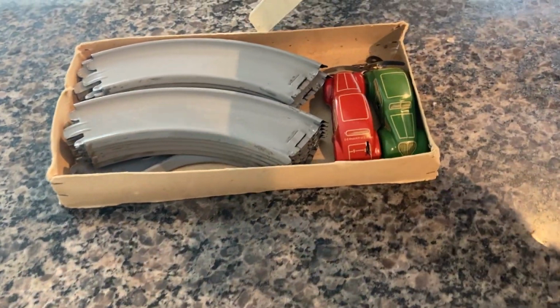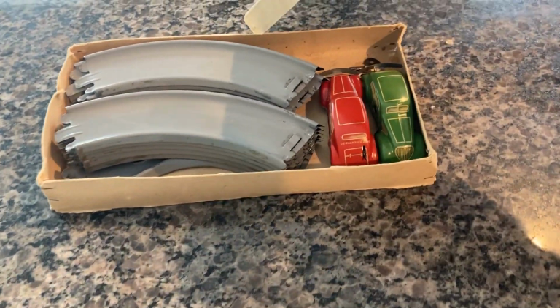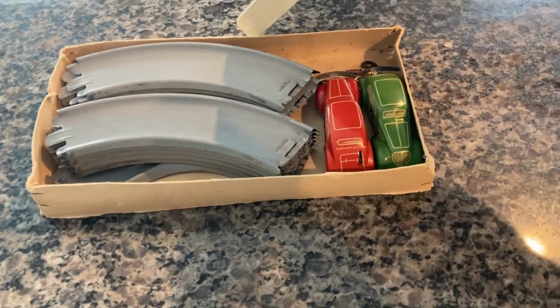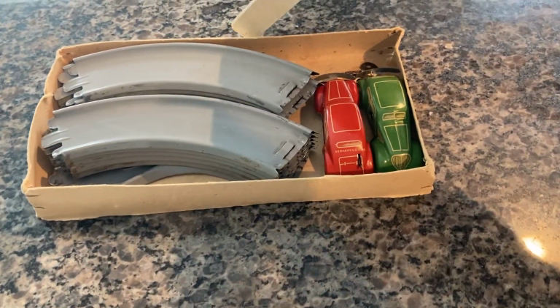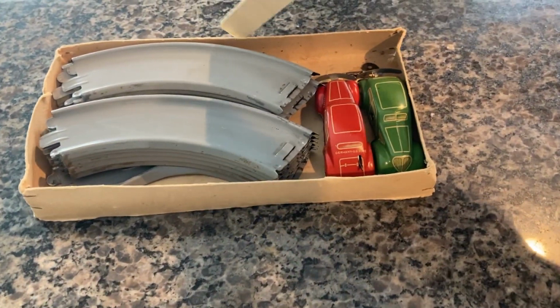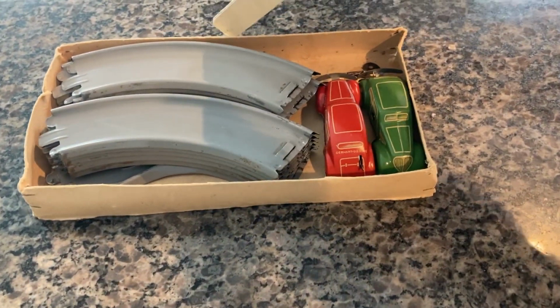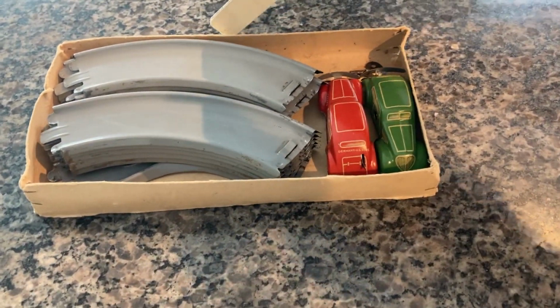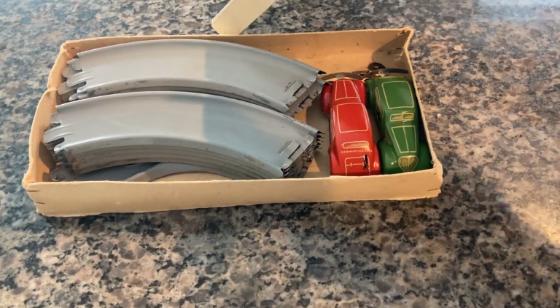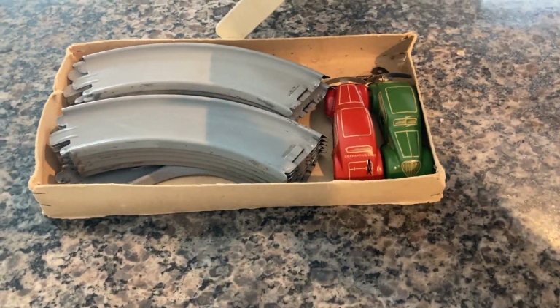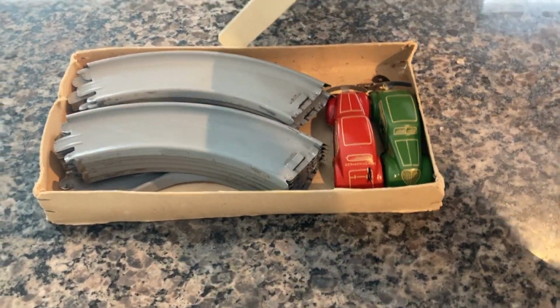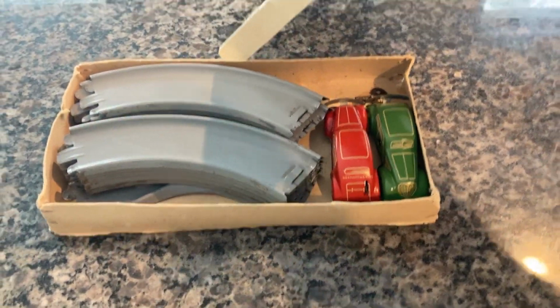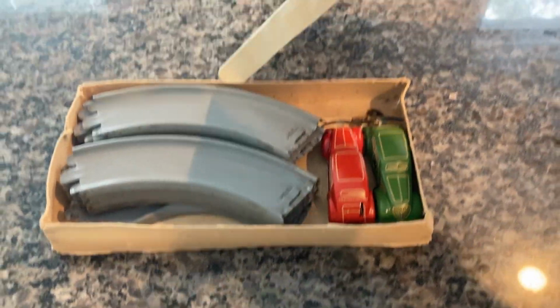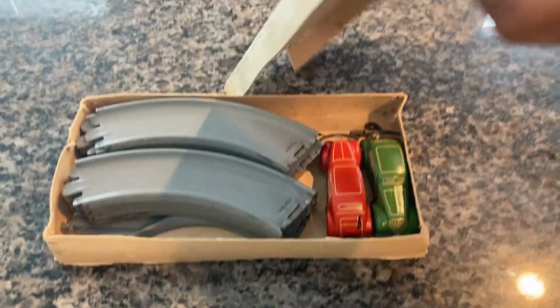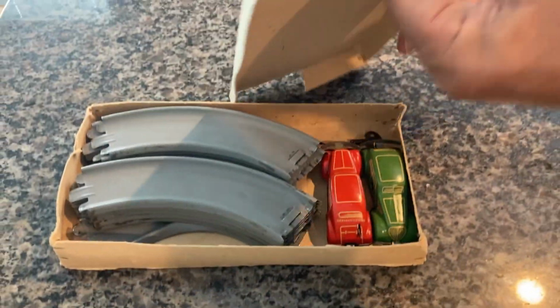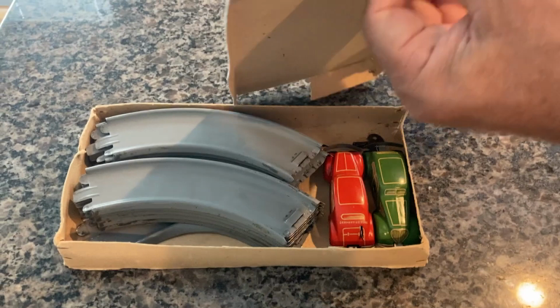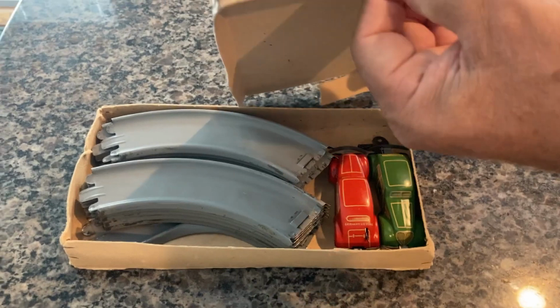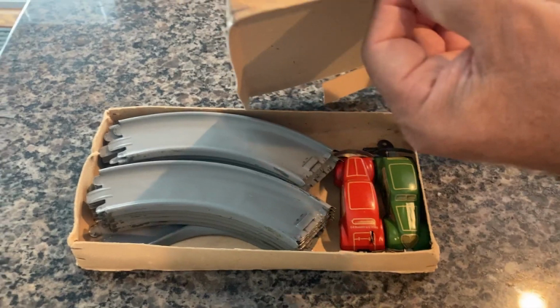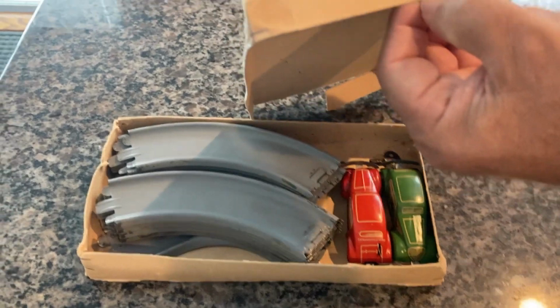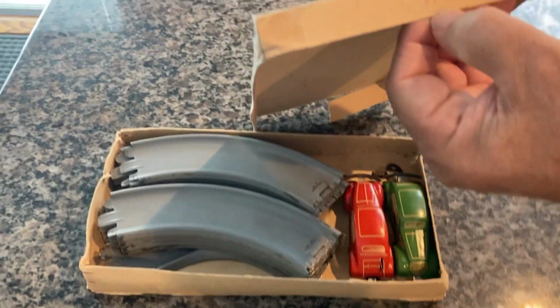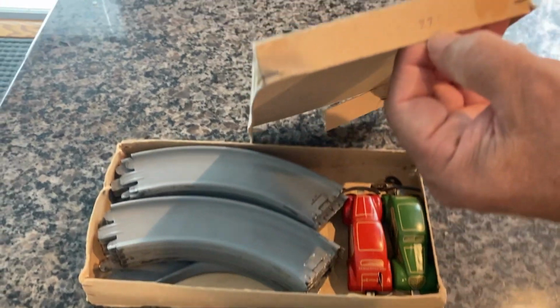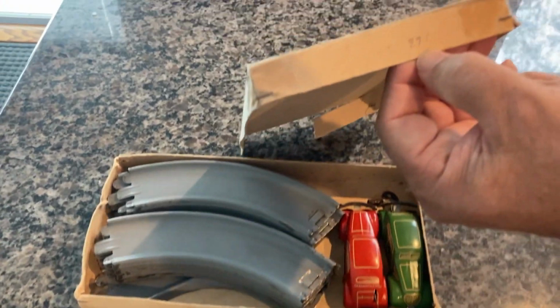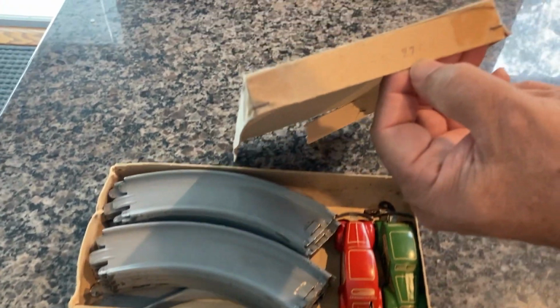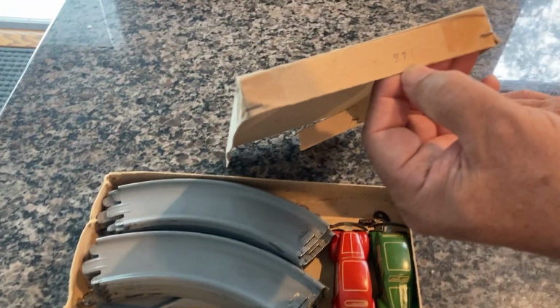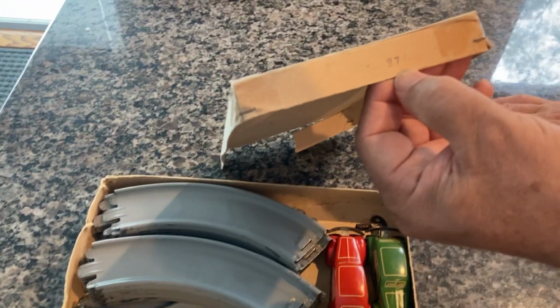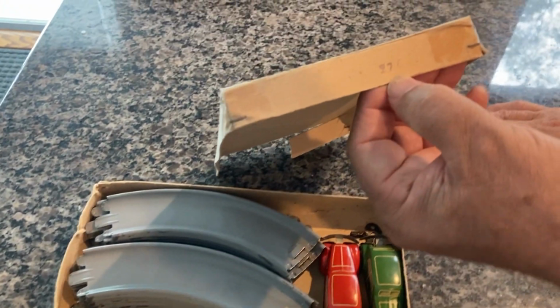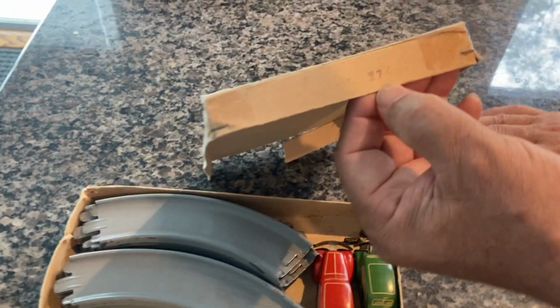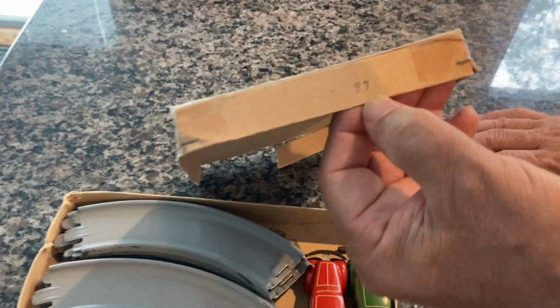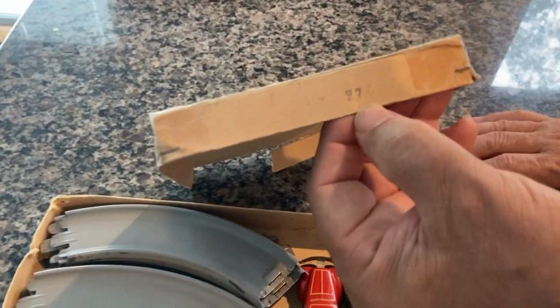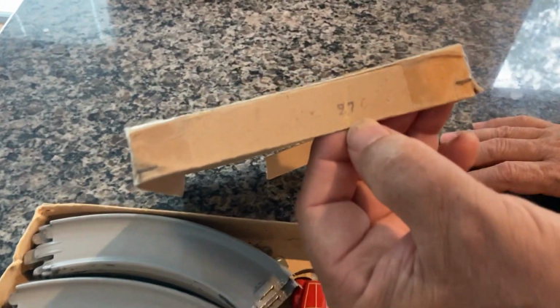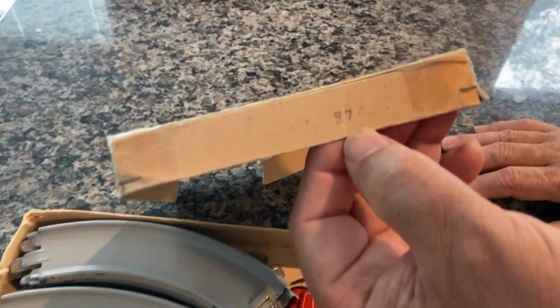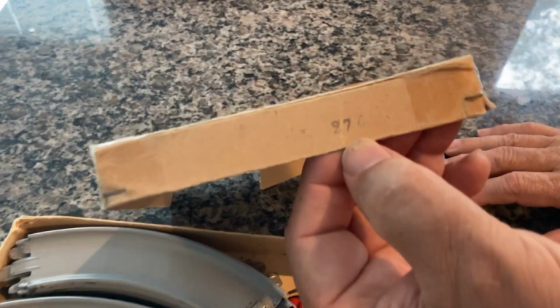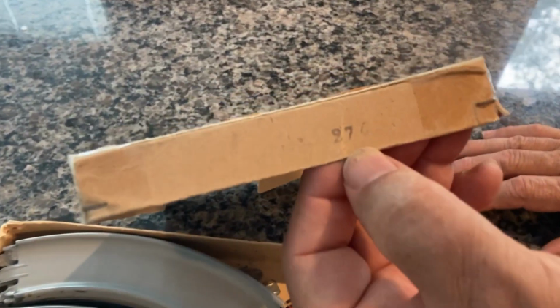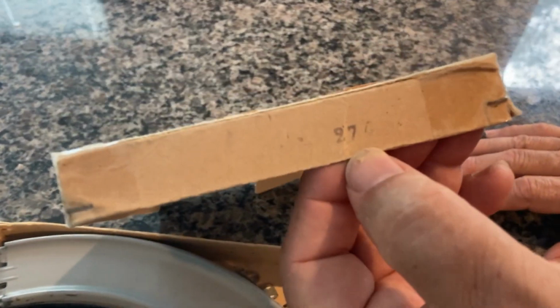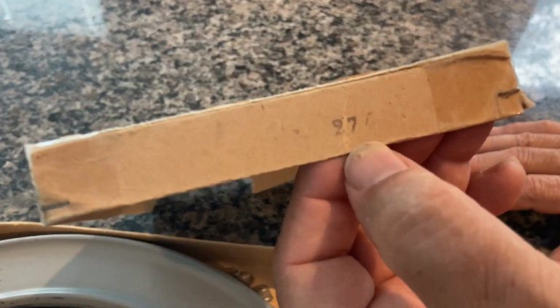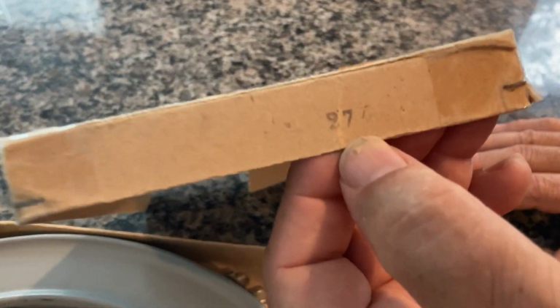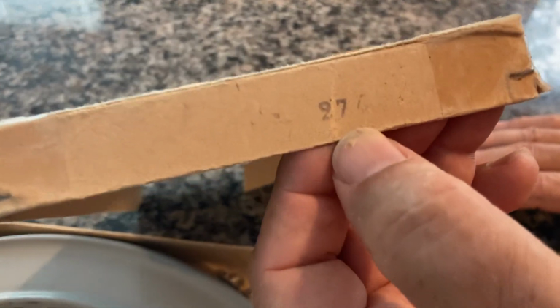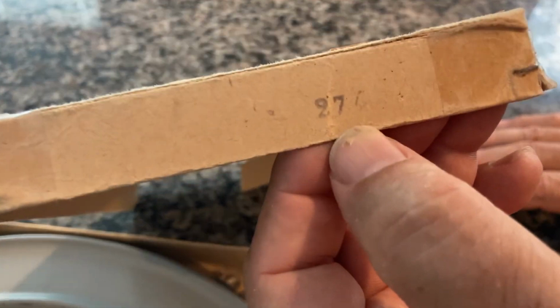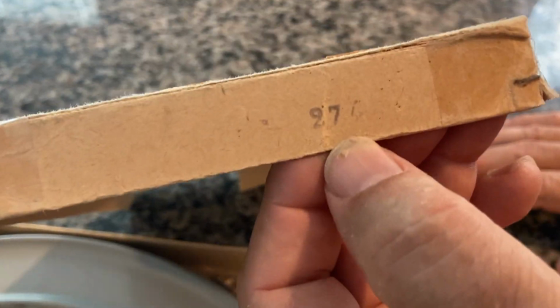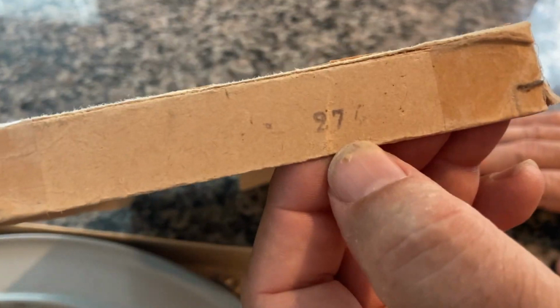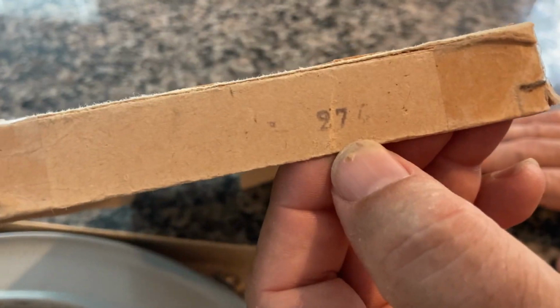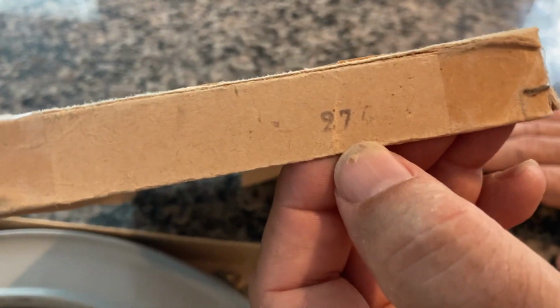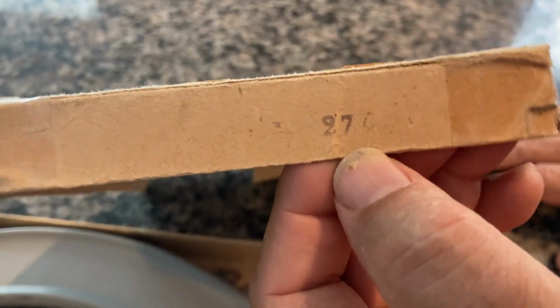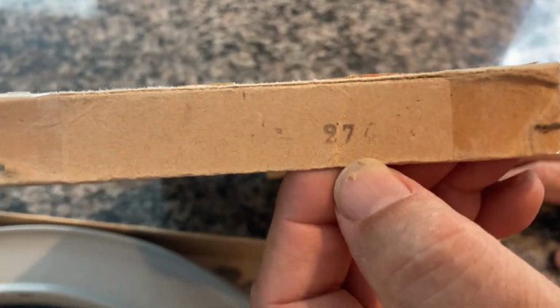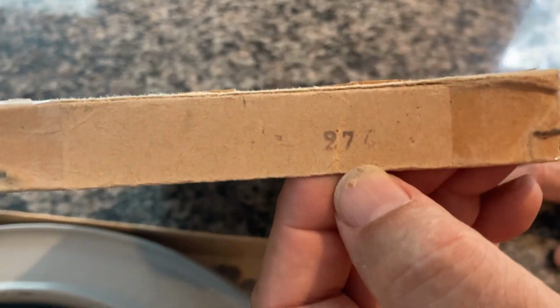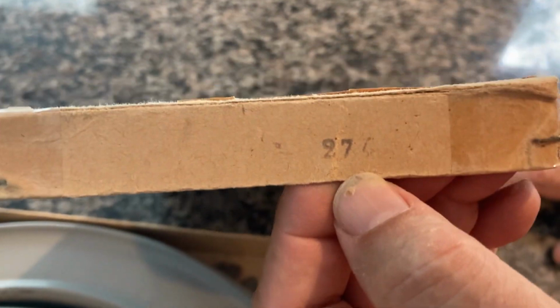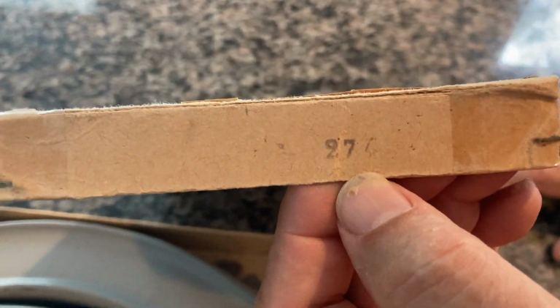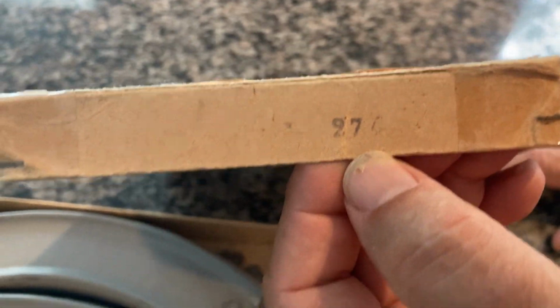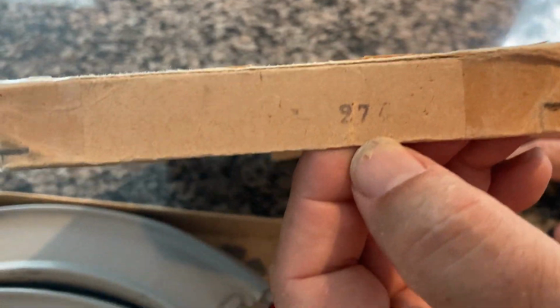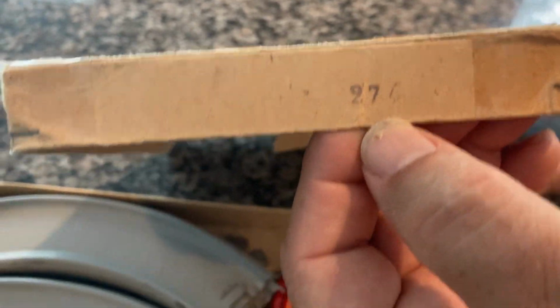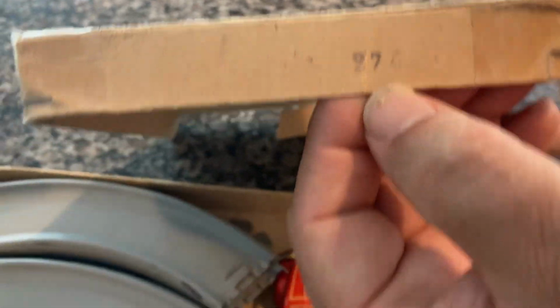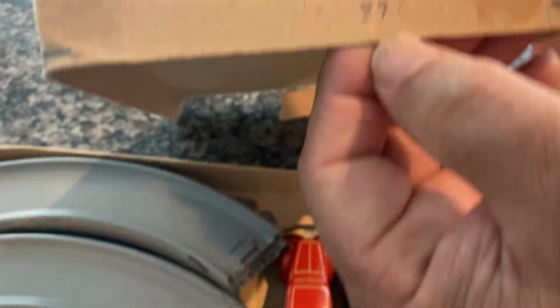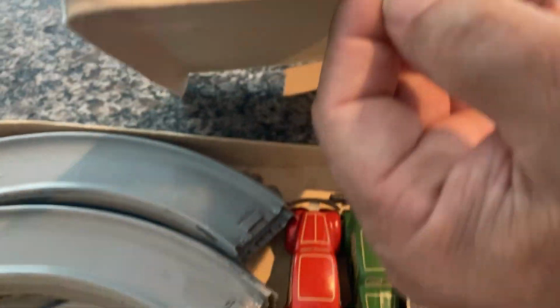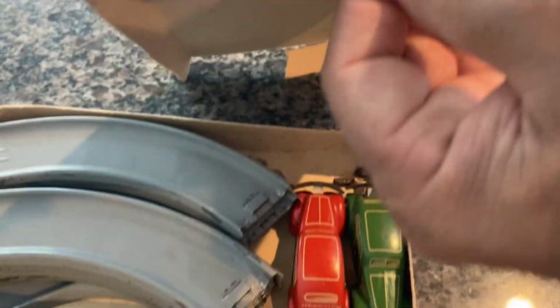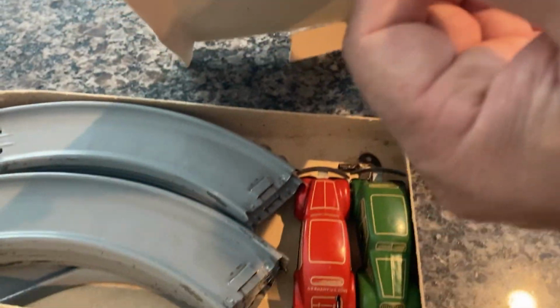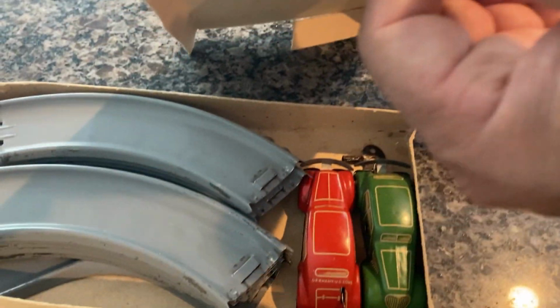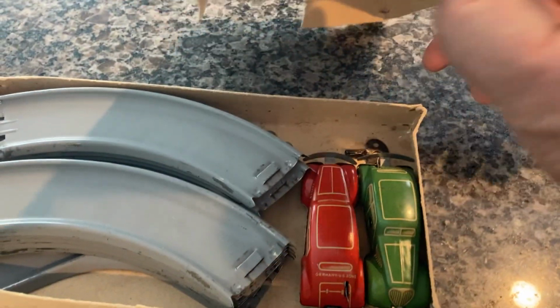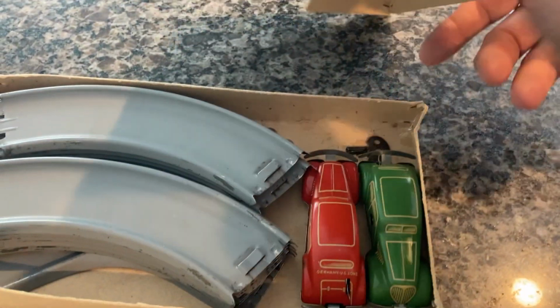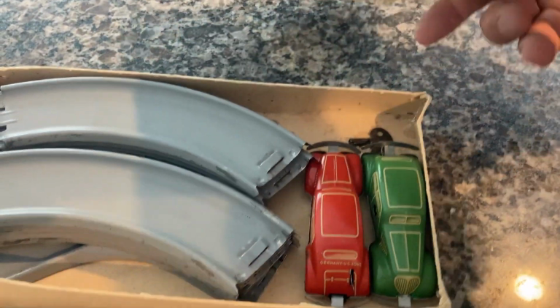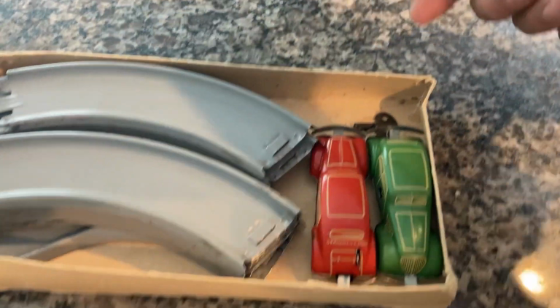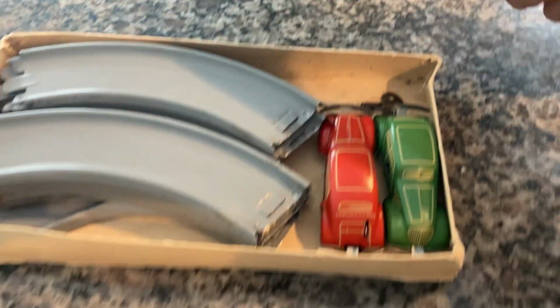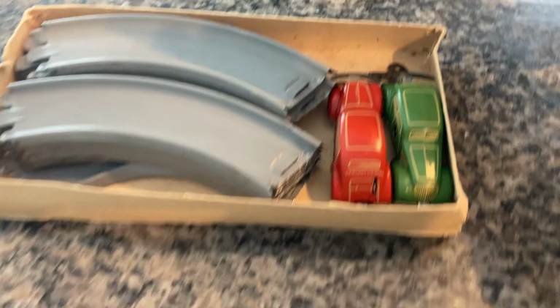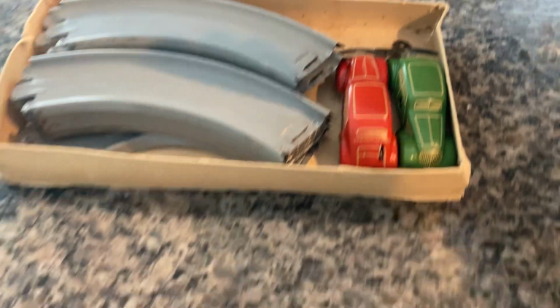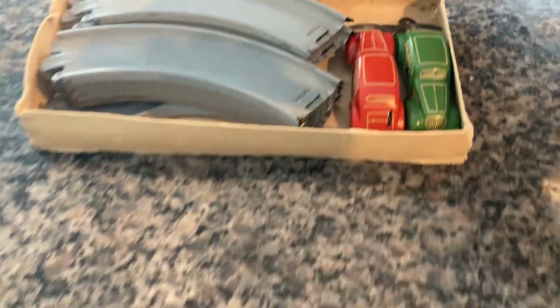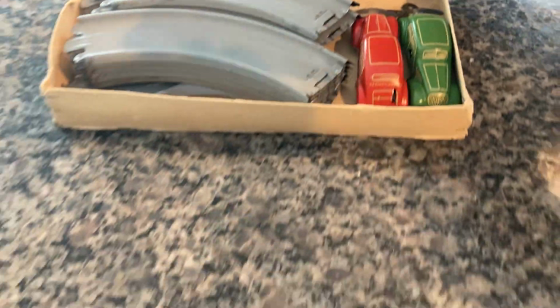There is this little stamp. Looks like it's a 976, or 974. But that's it.